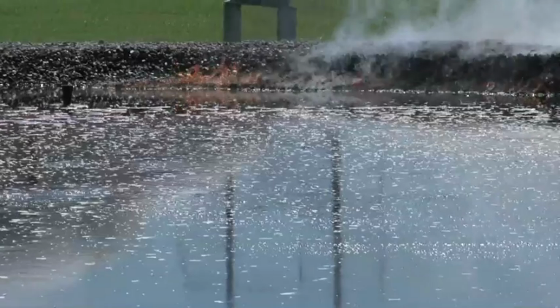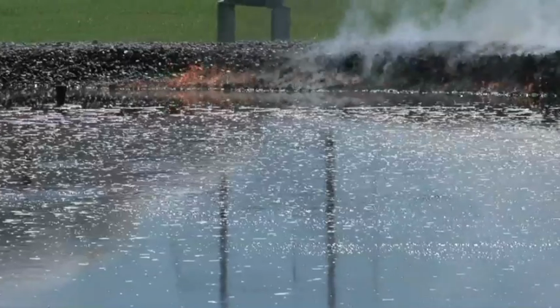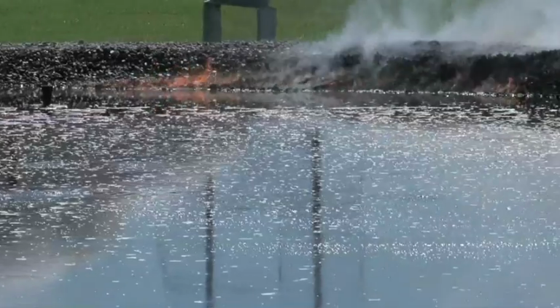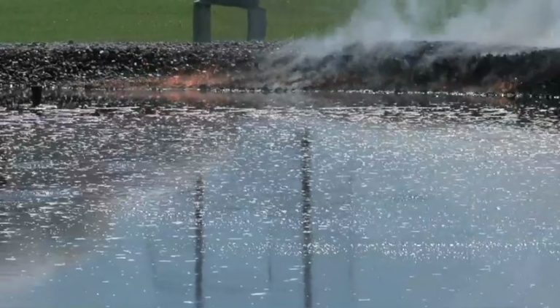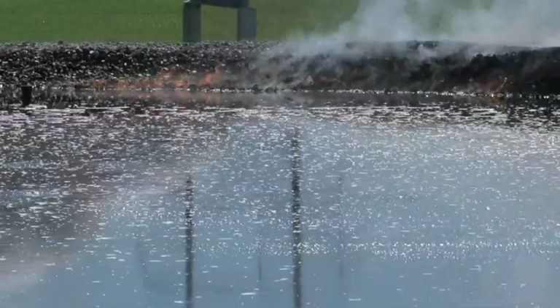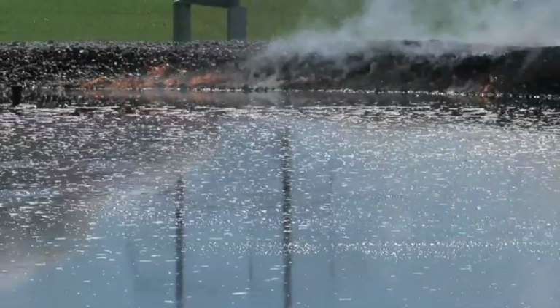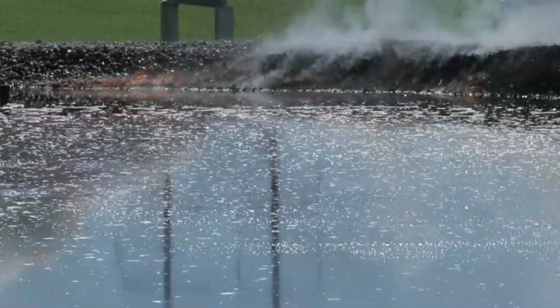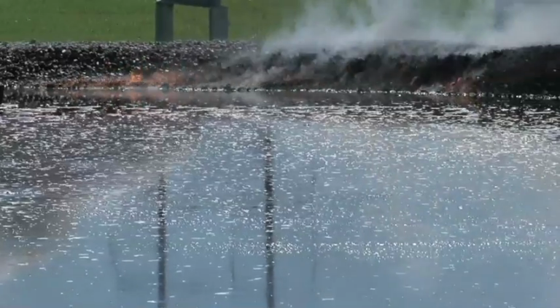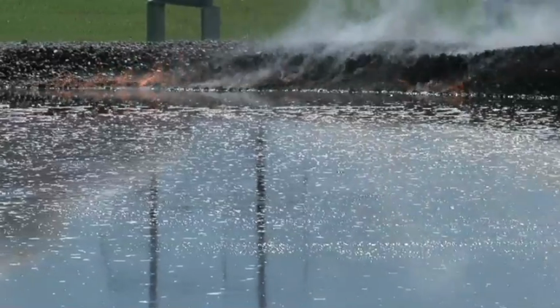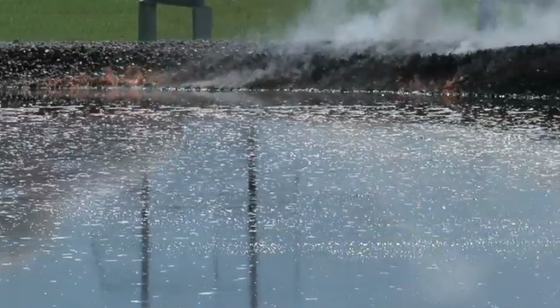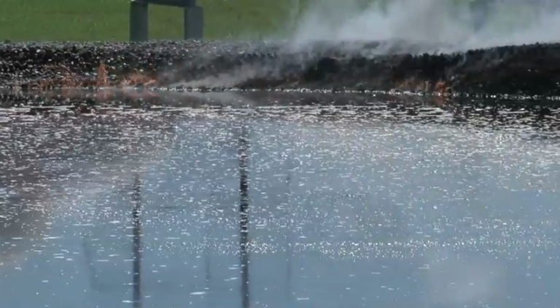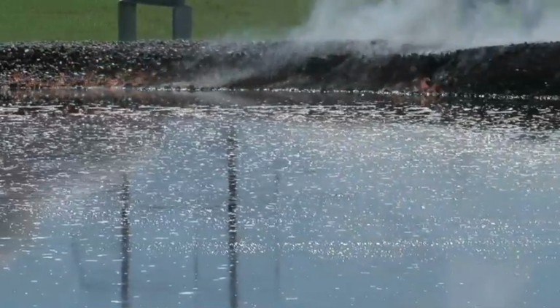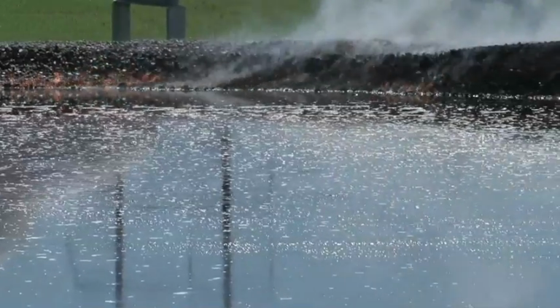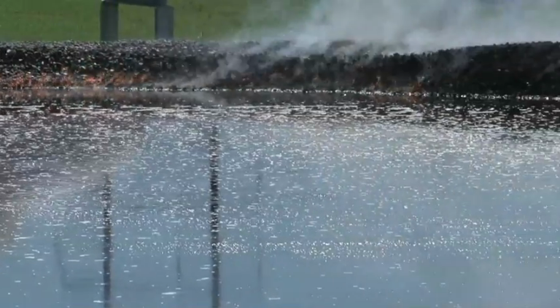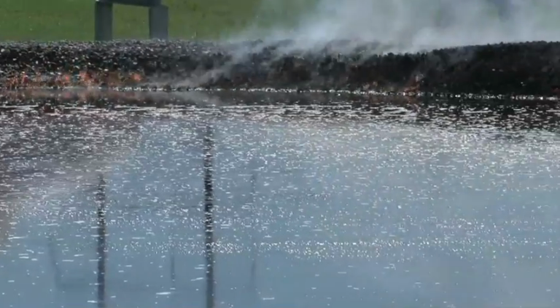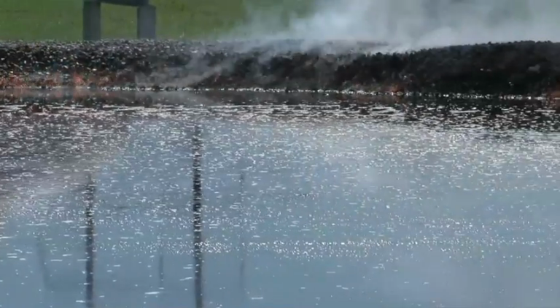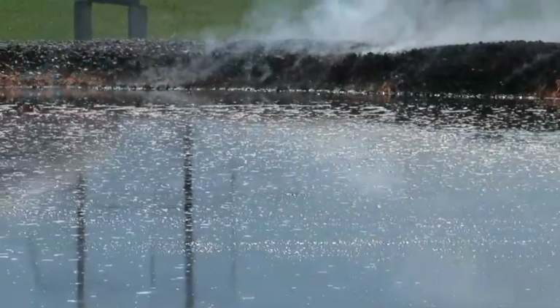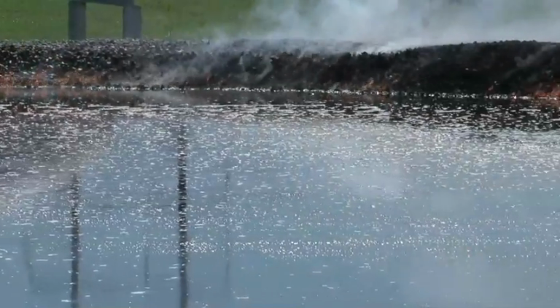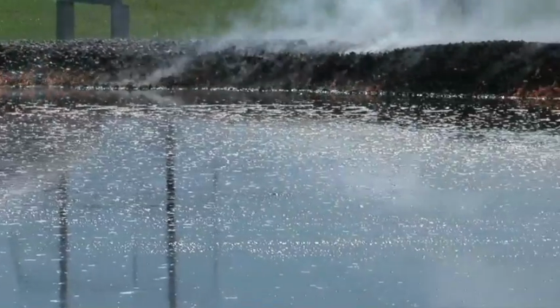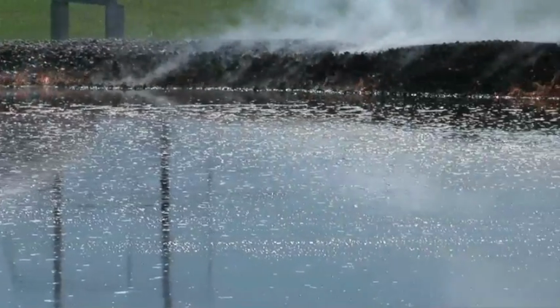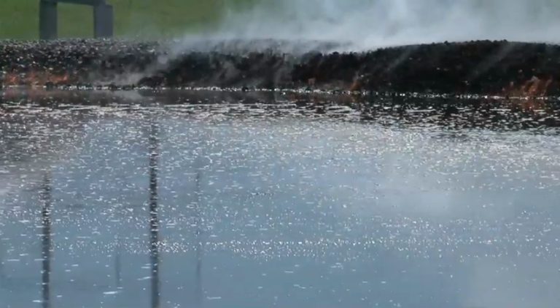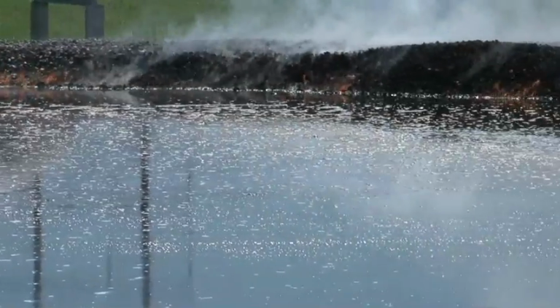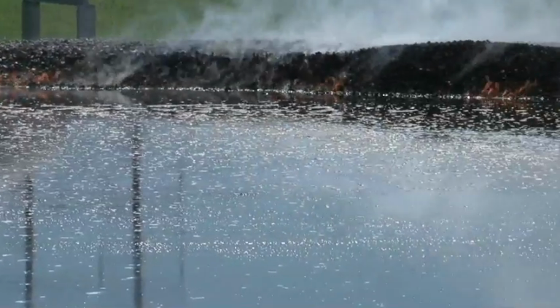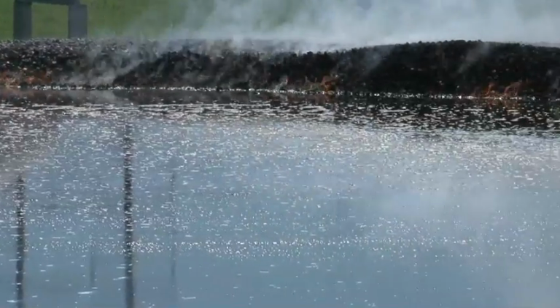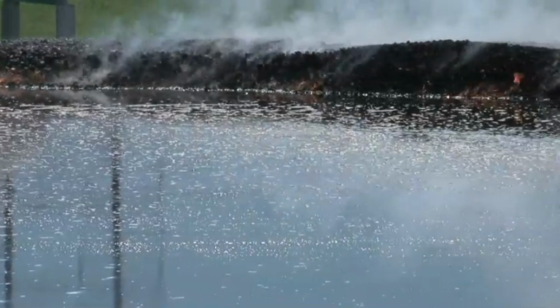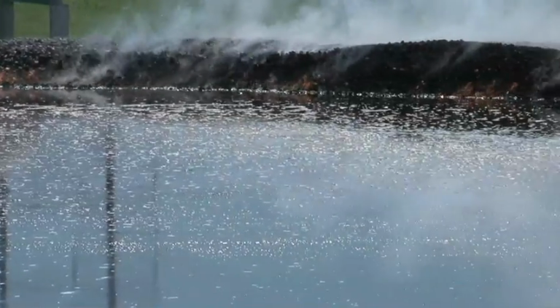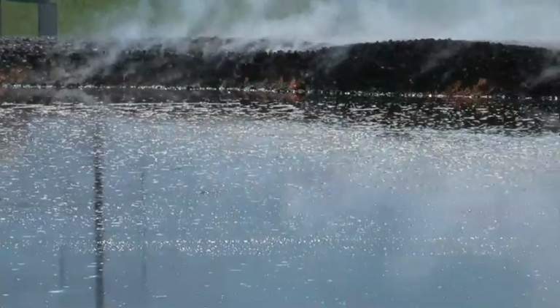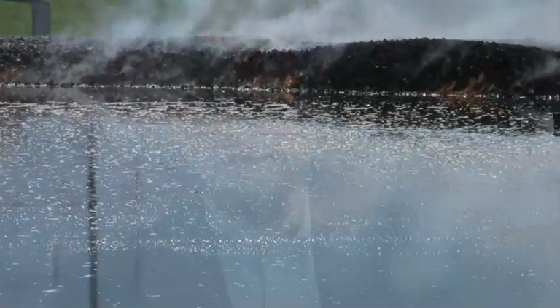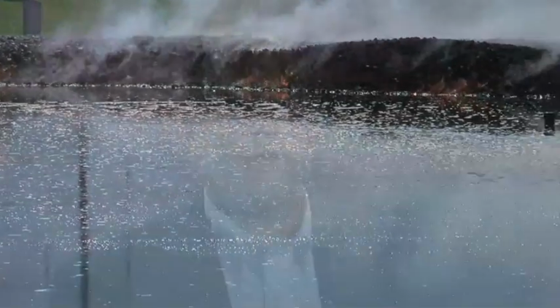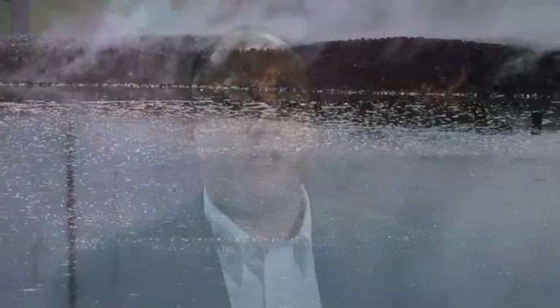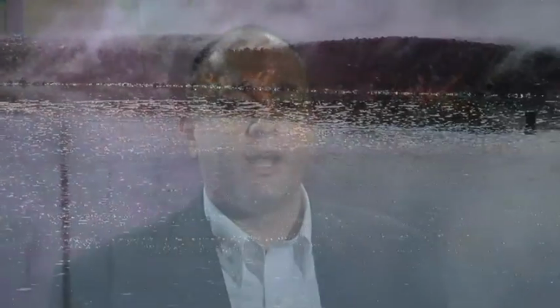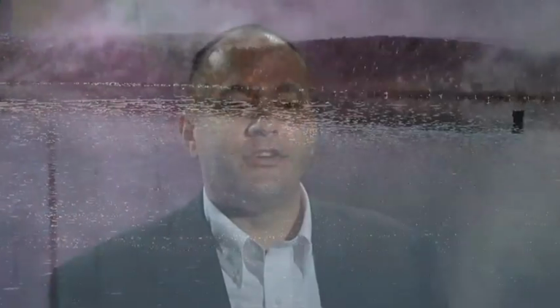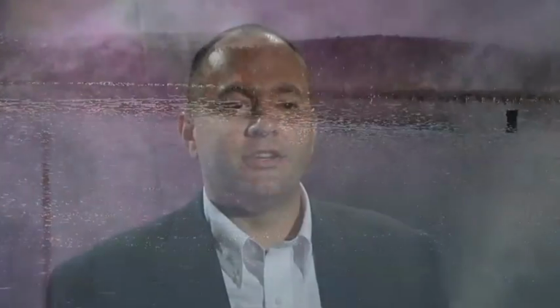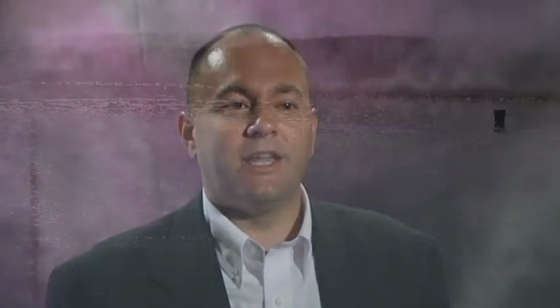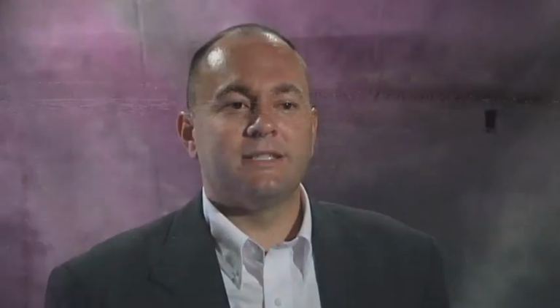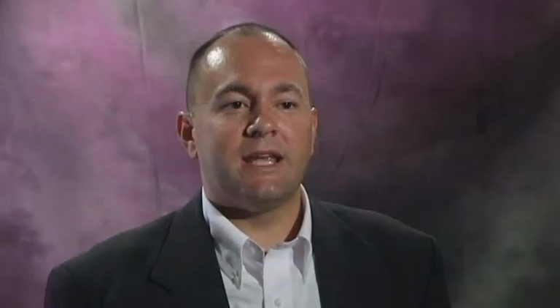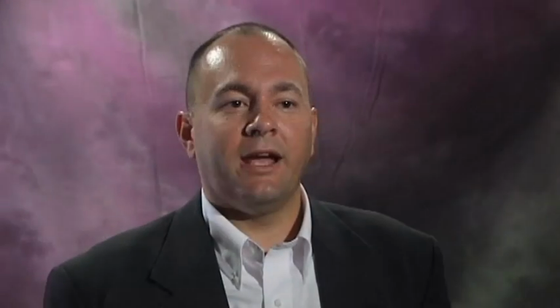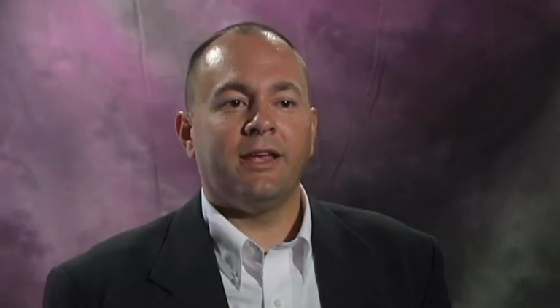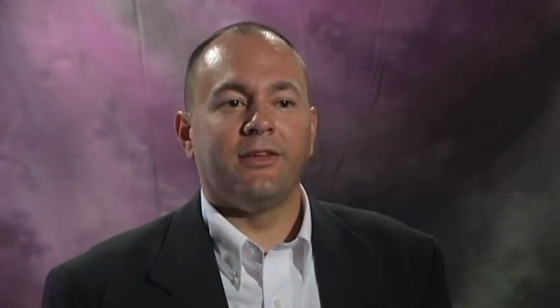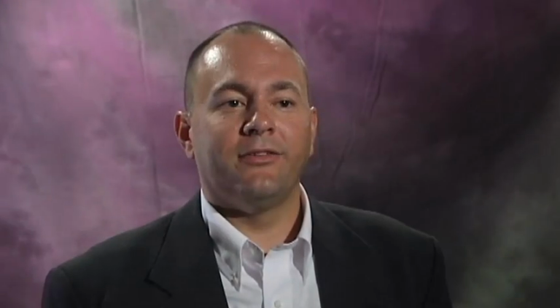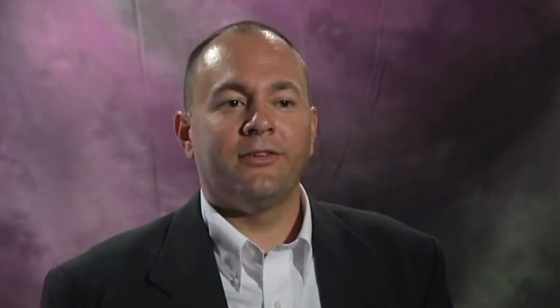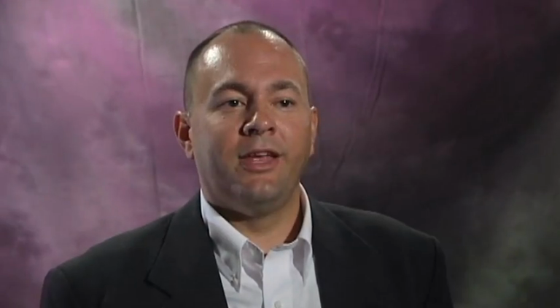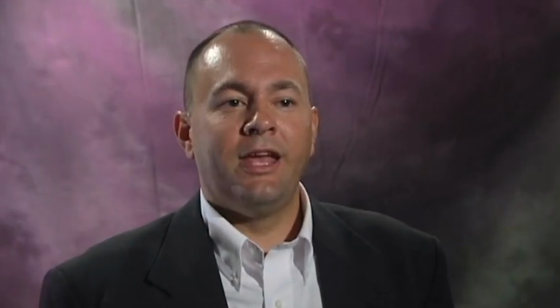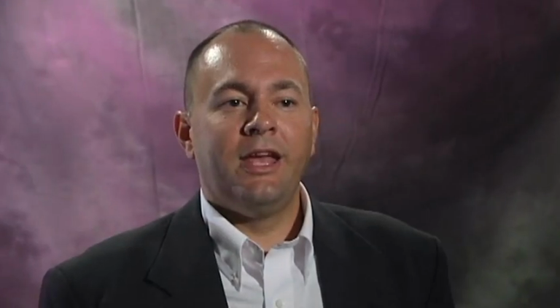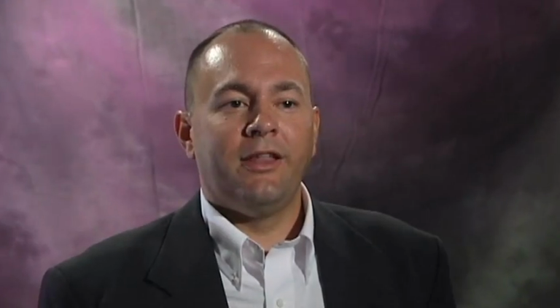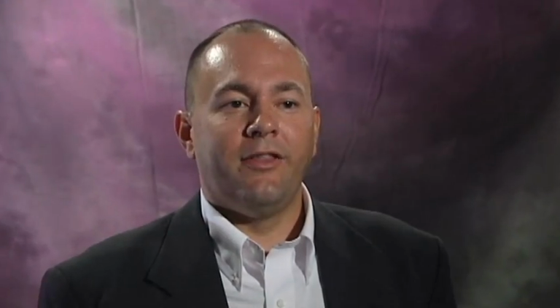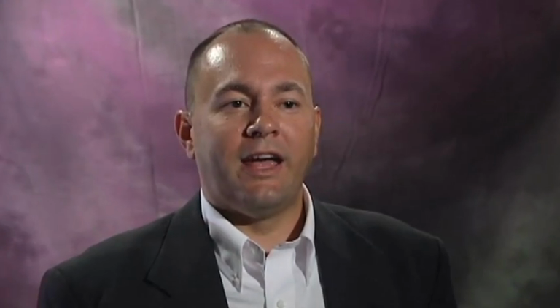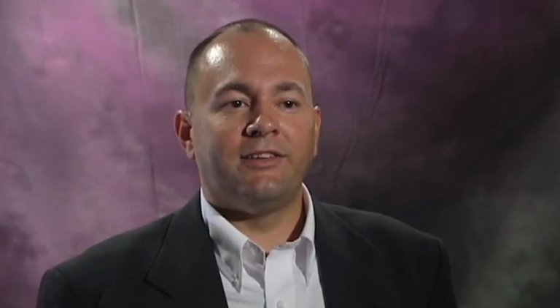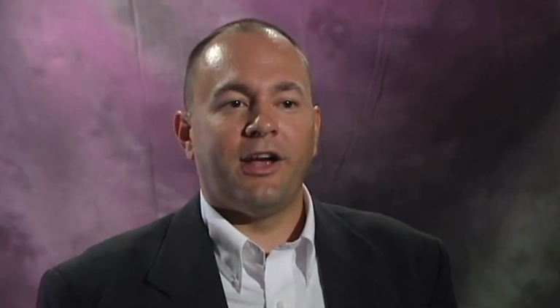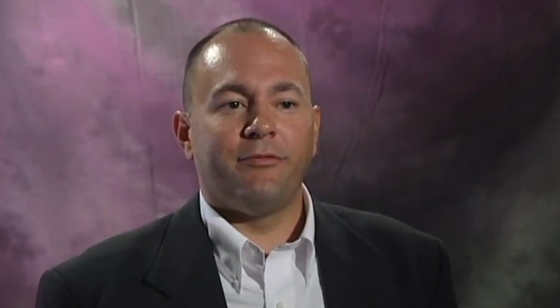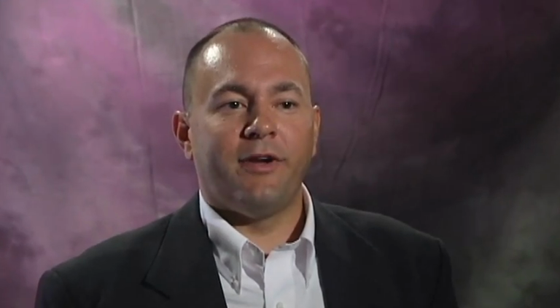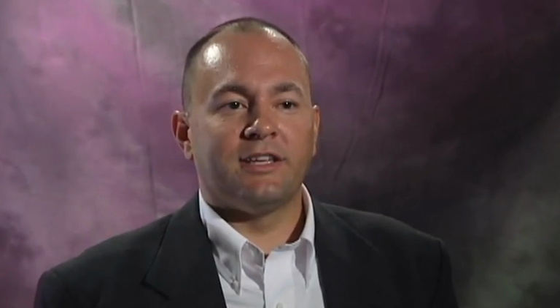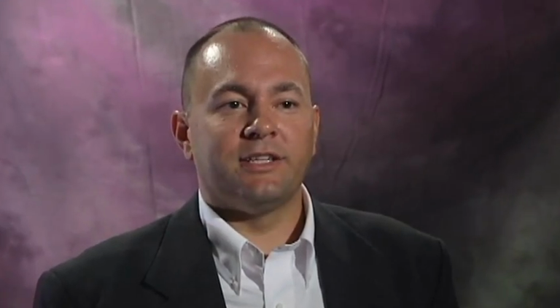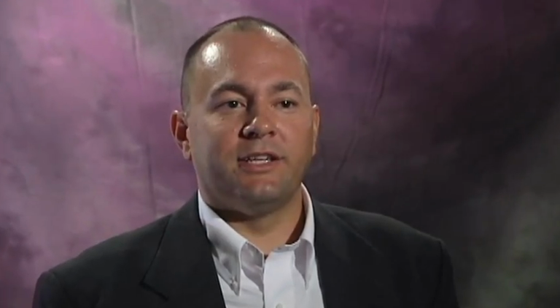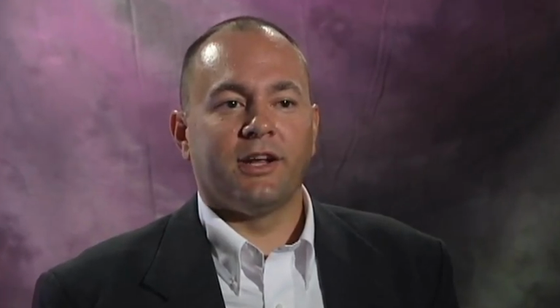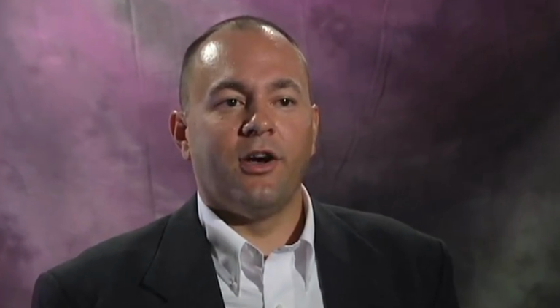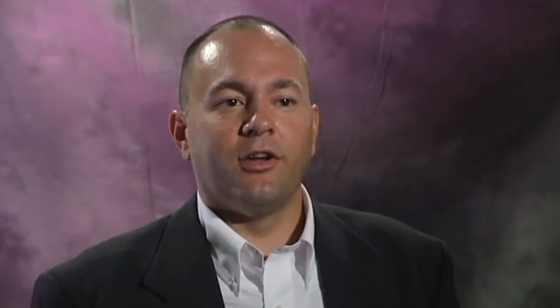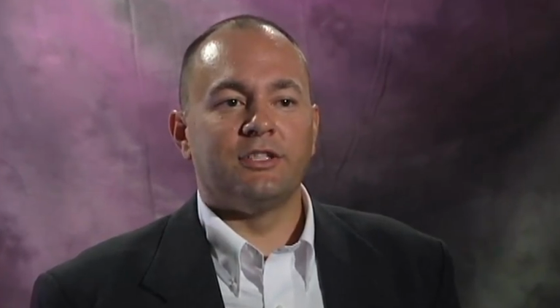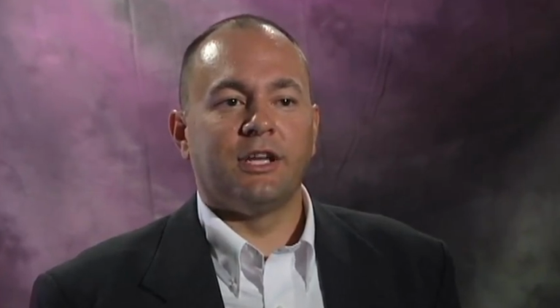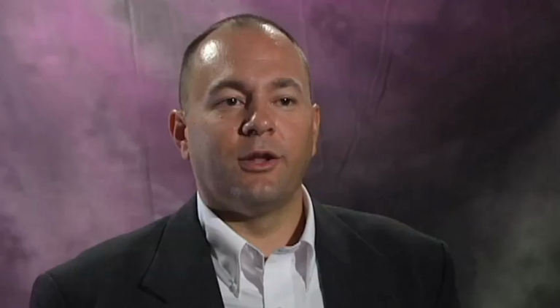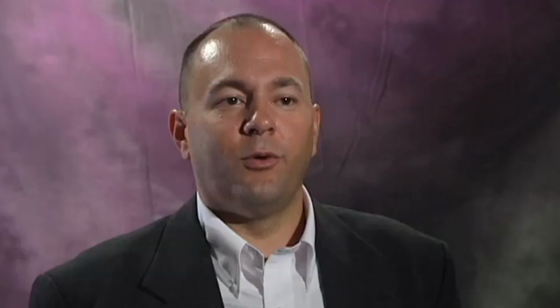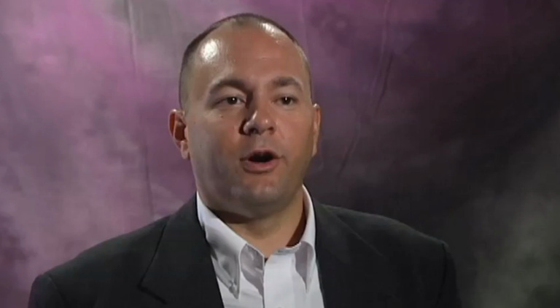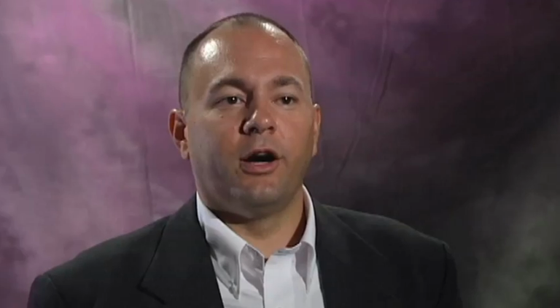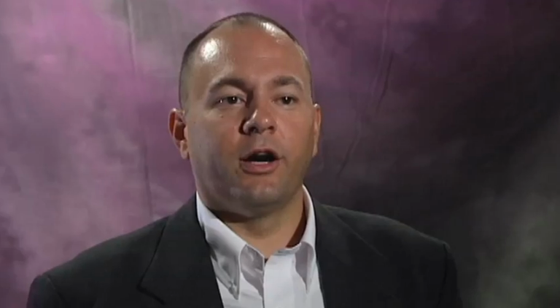We put out an 11,000-square-foot oil fire in Florida in under 10 seconds. That's how fast the technology can work.